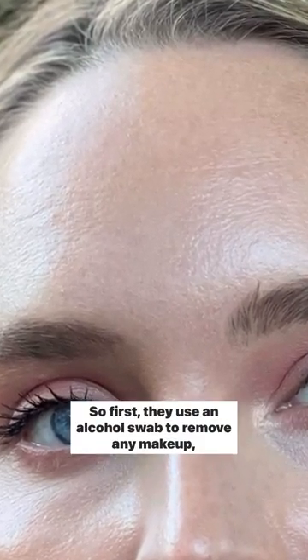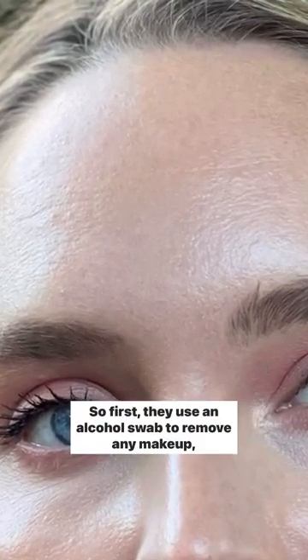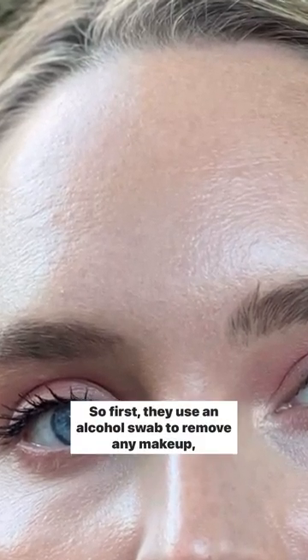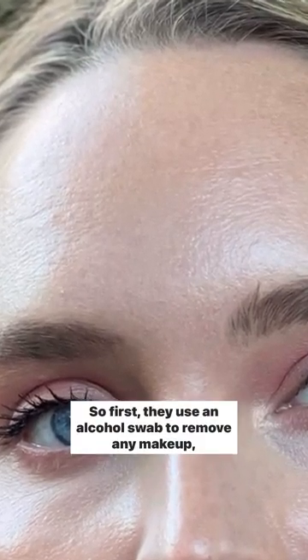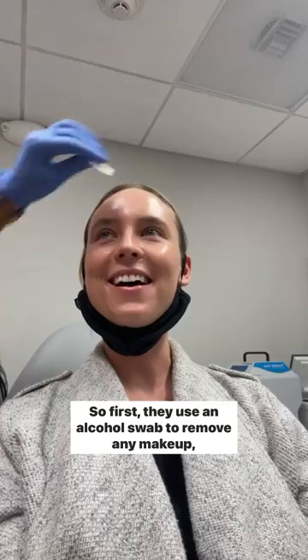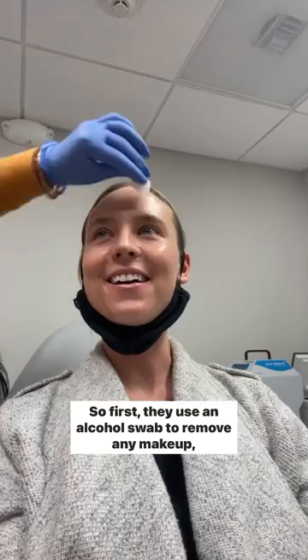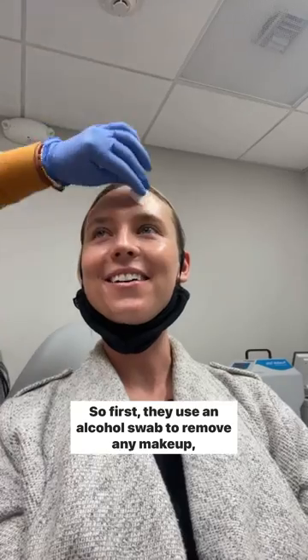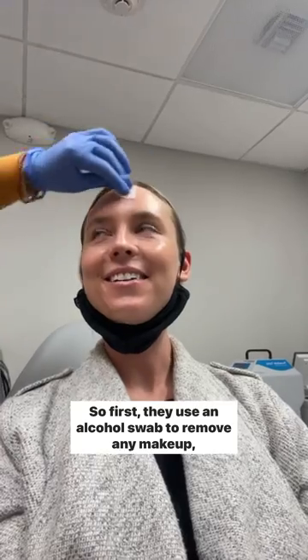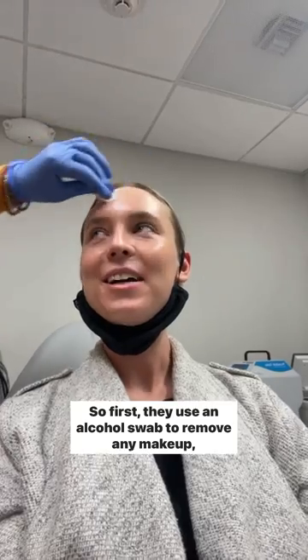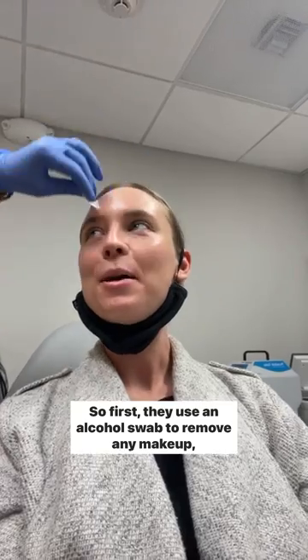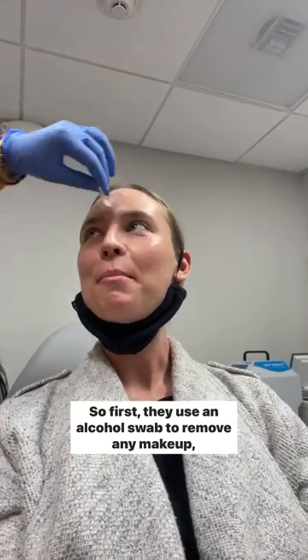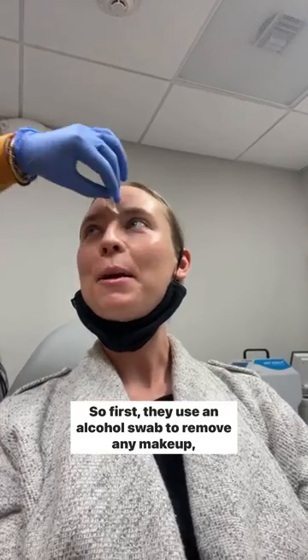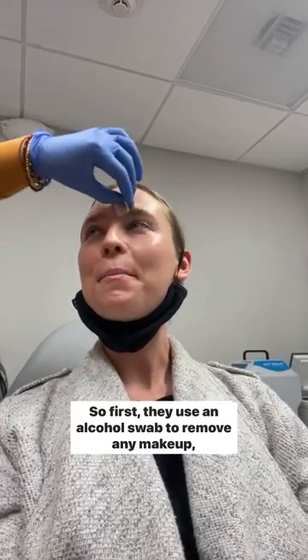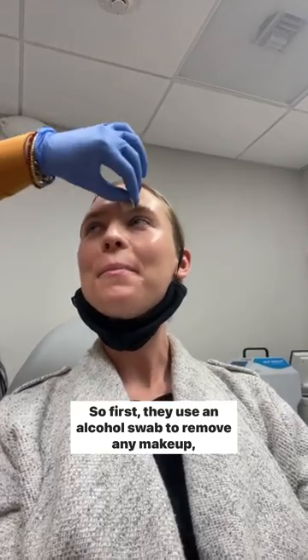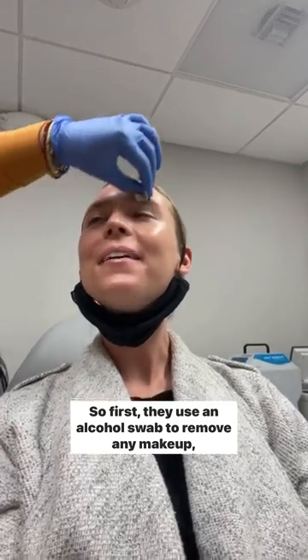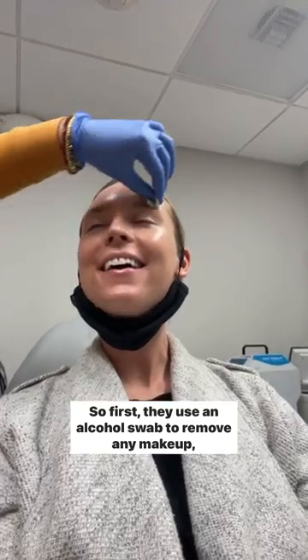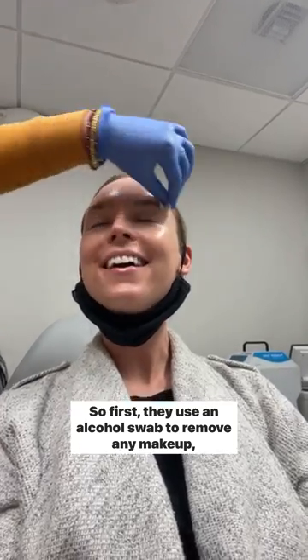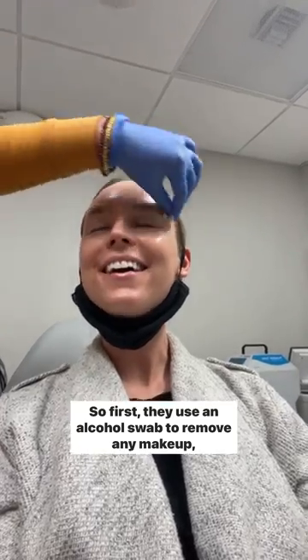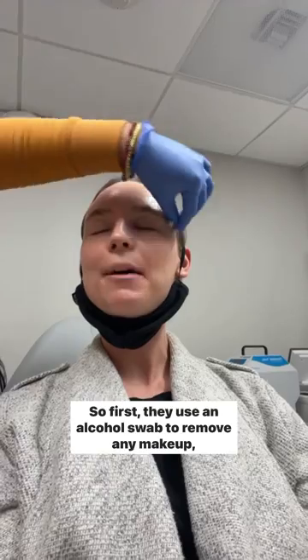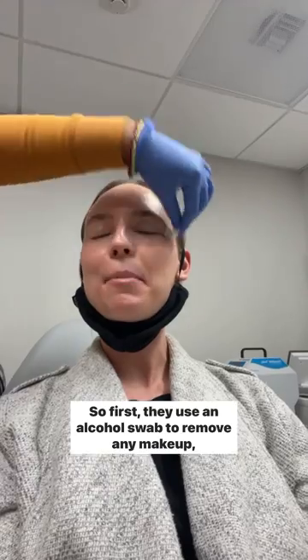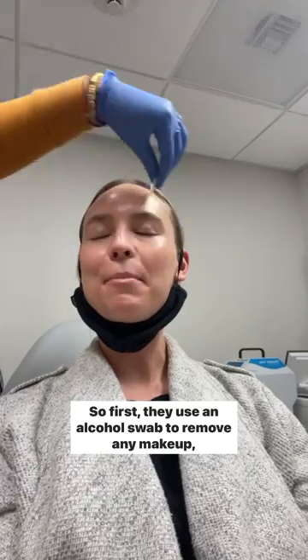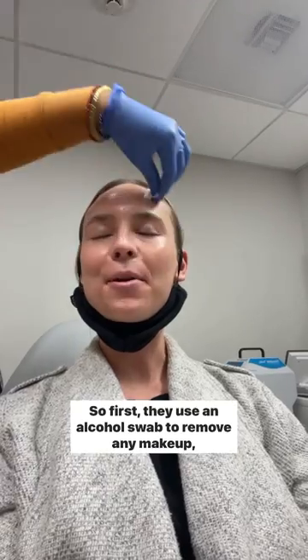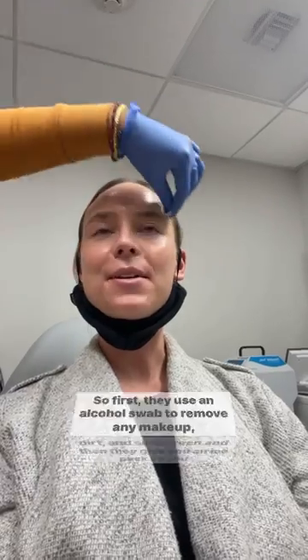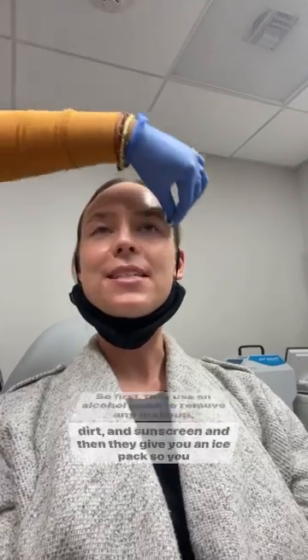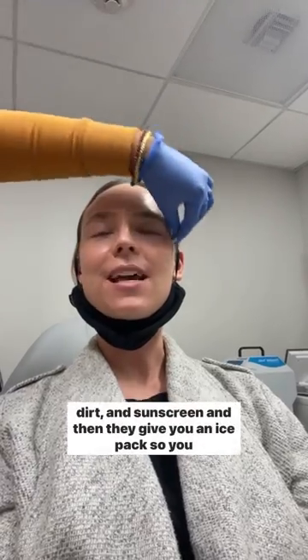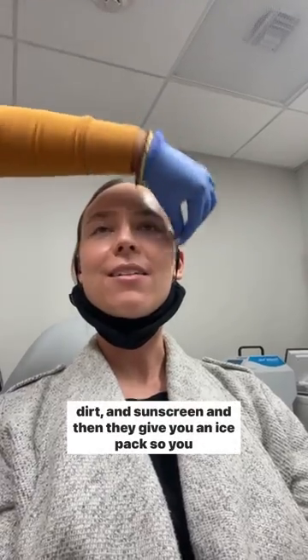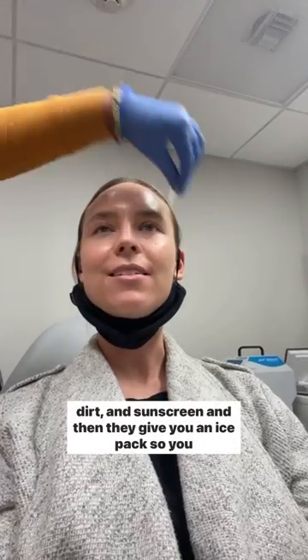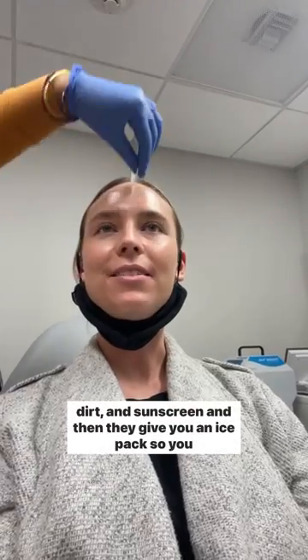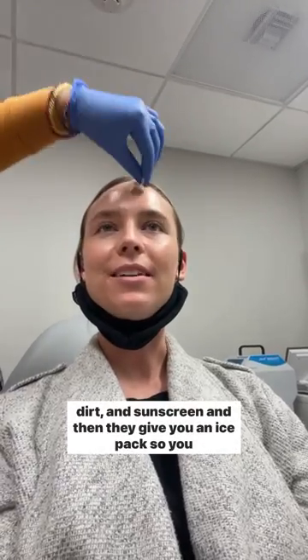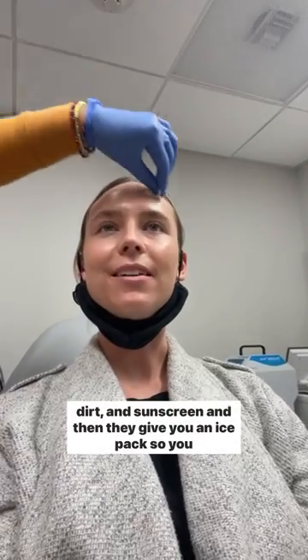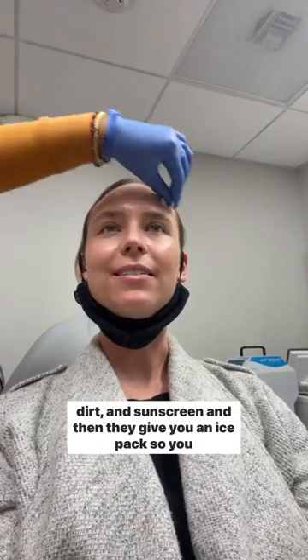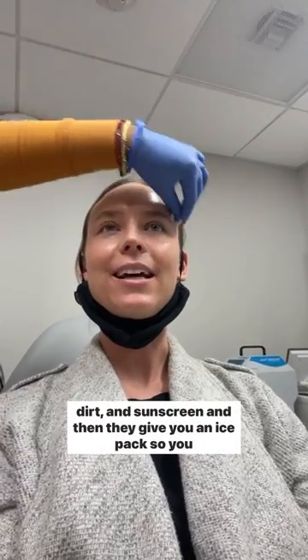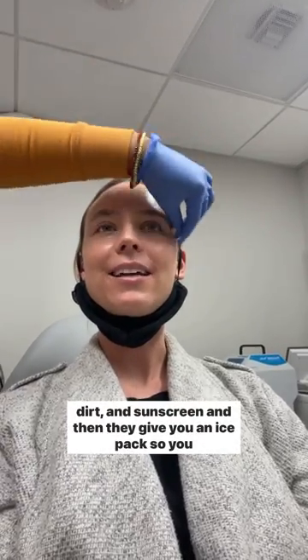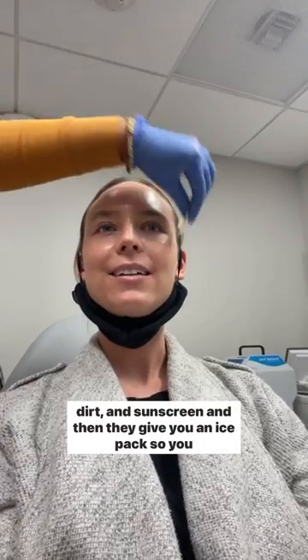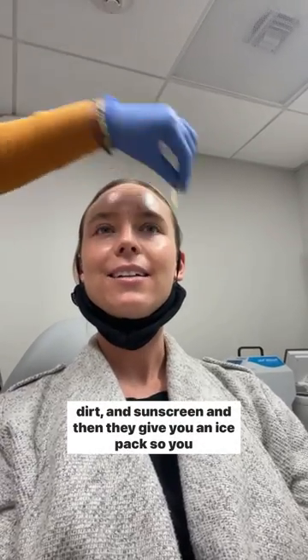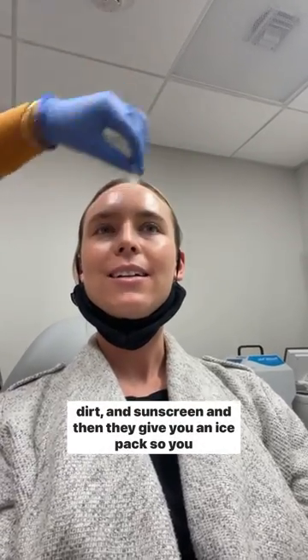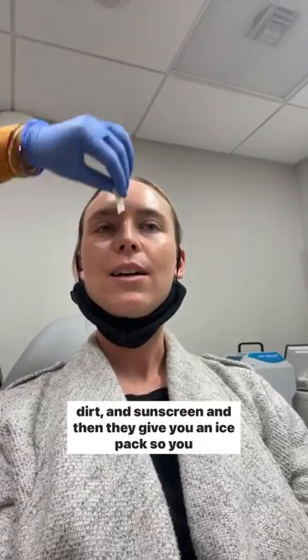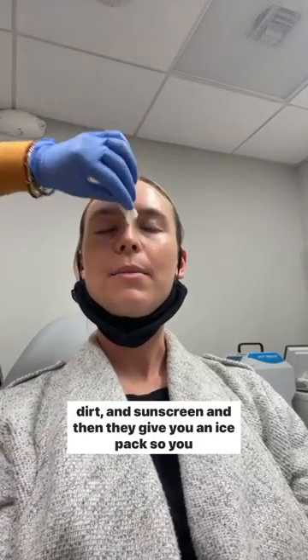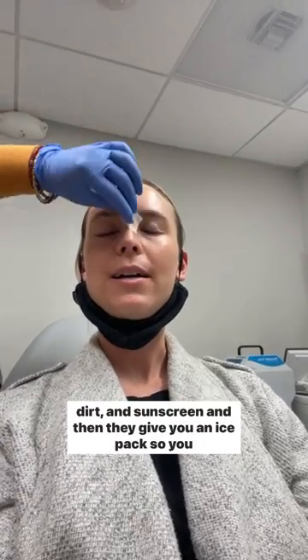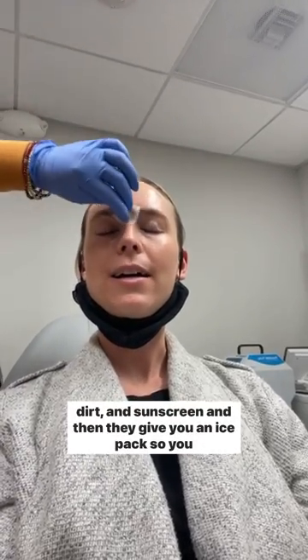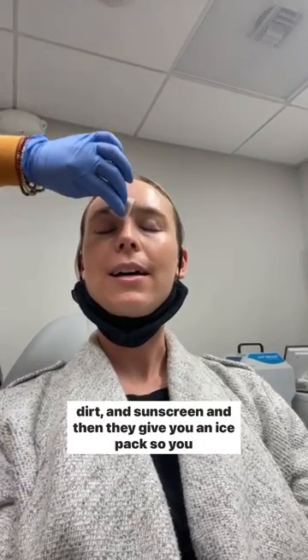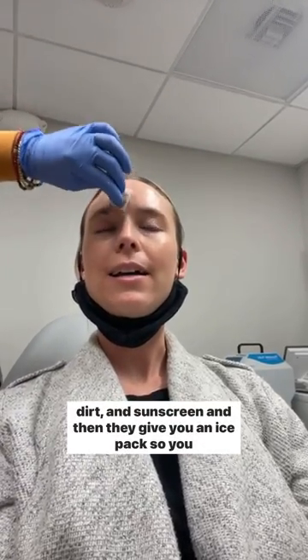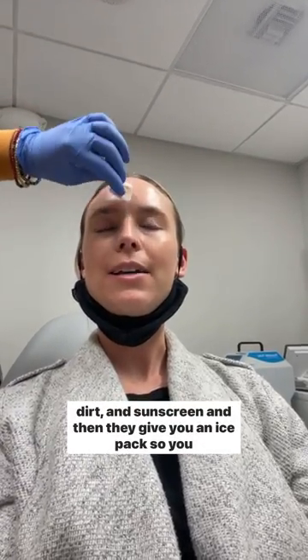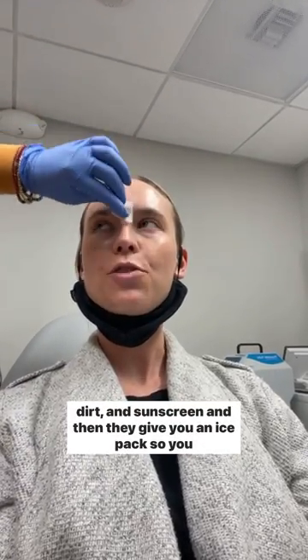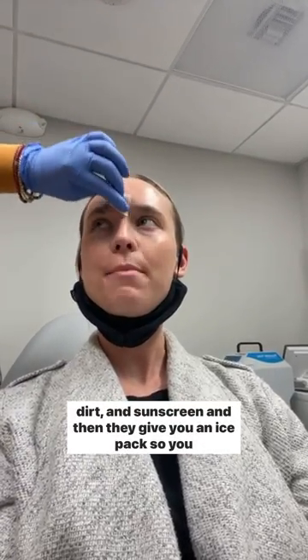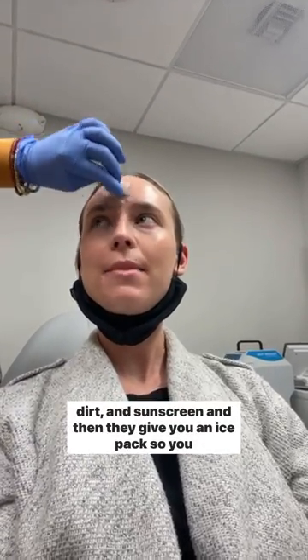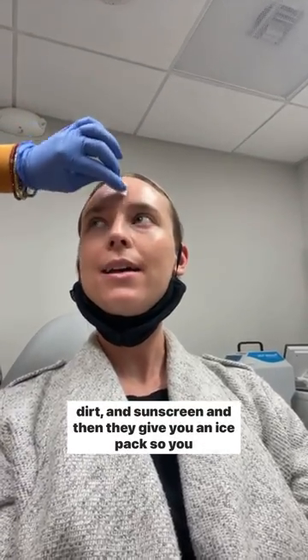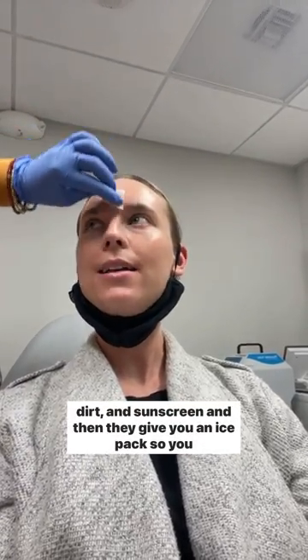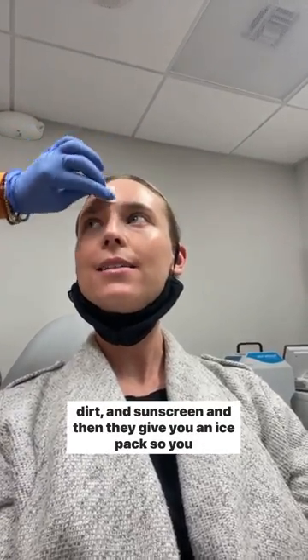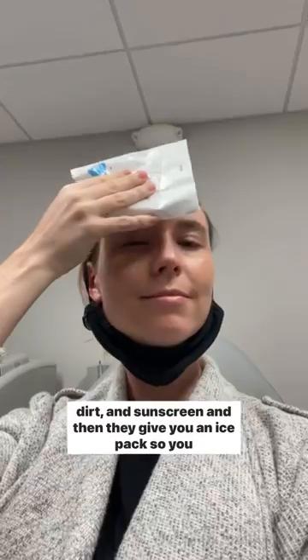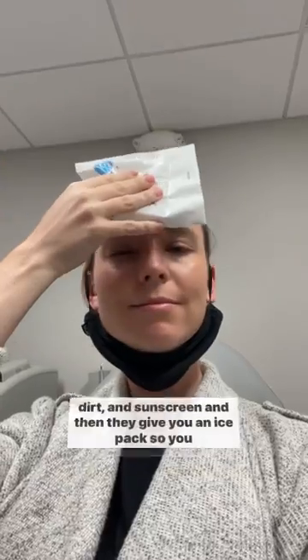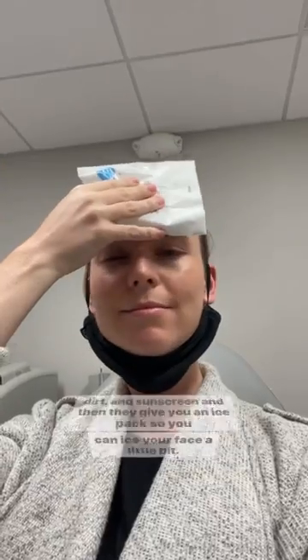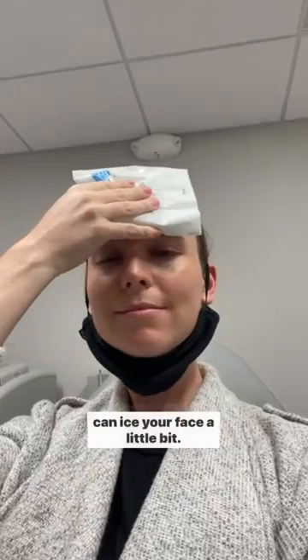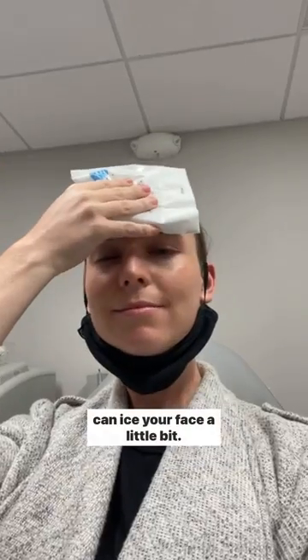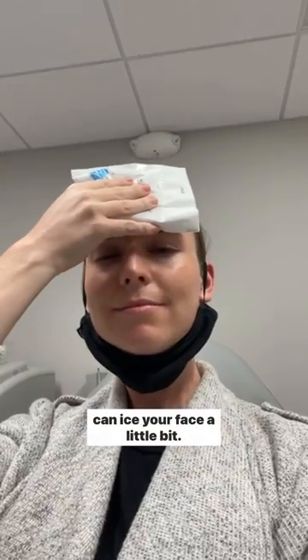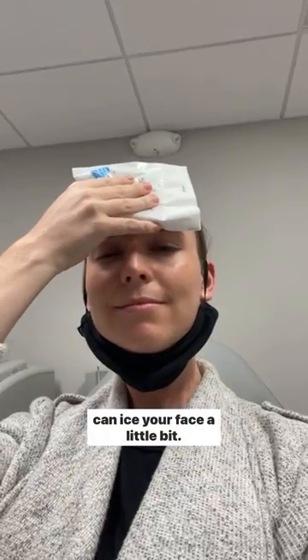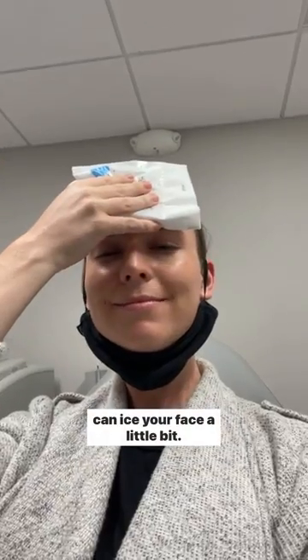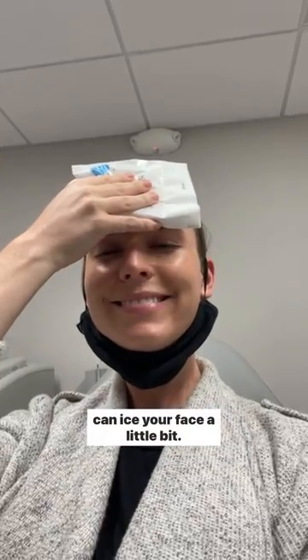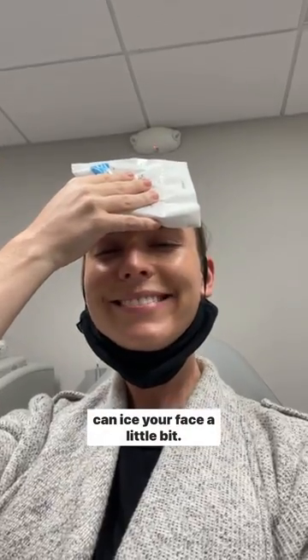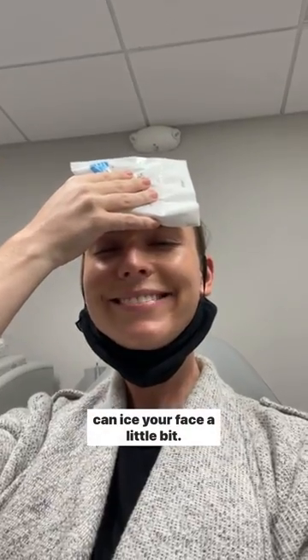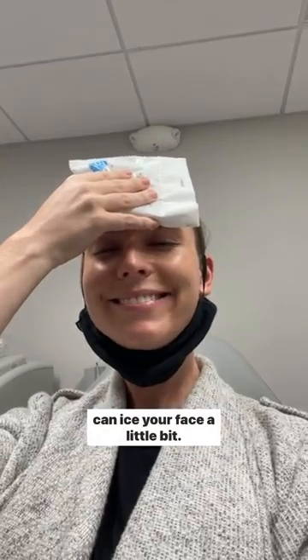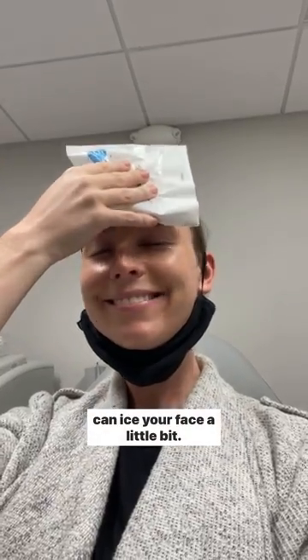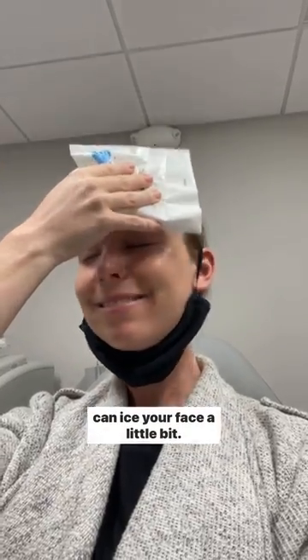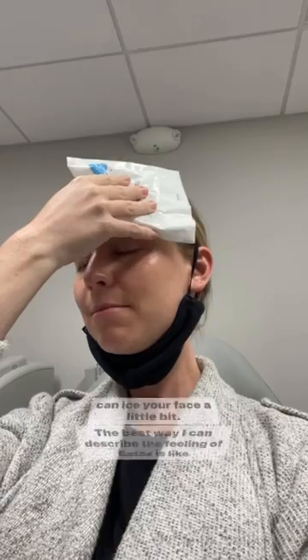First they use an alcohol swab to remove any makeup, dirt, and sunscreen, and then they give you an ice pack so you can ice your face a little bit.